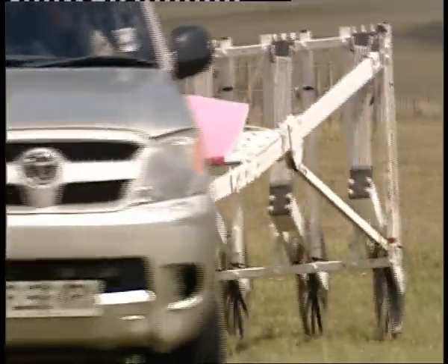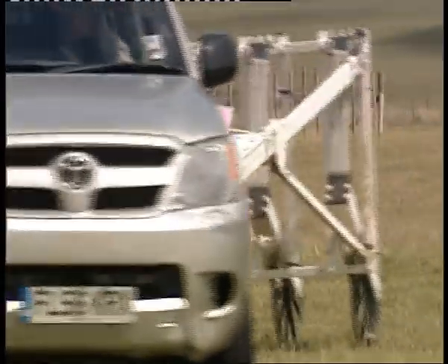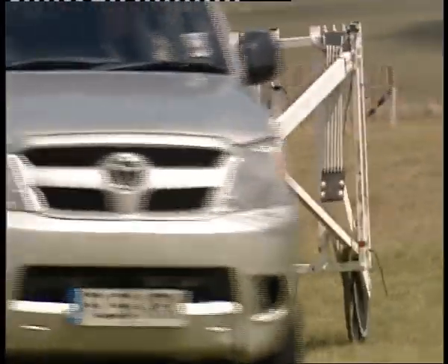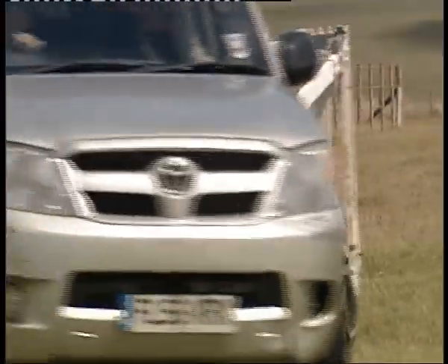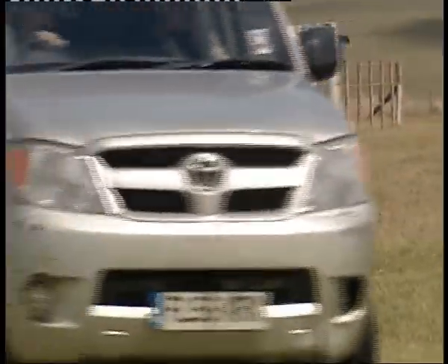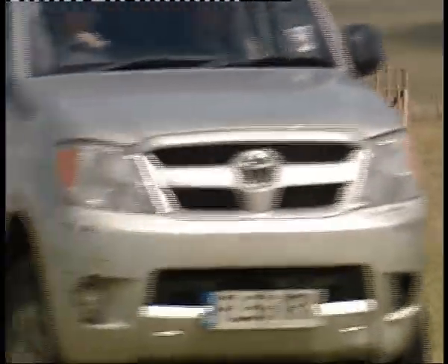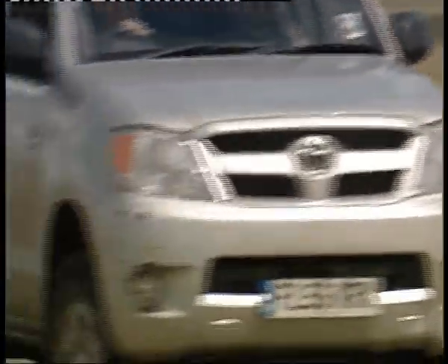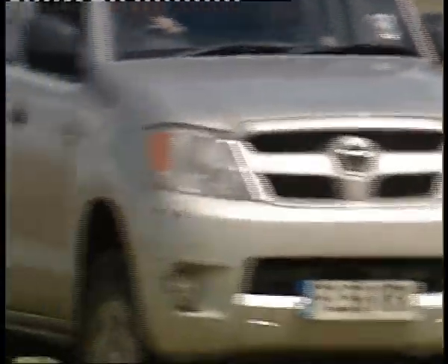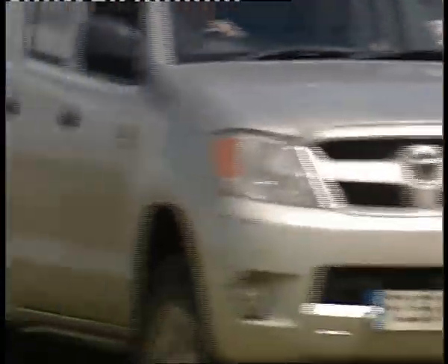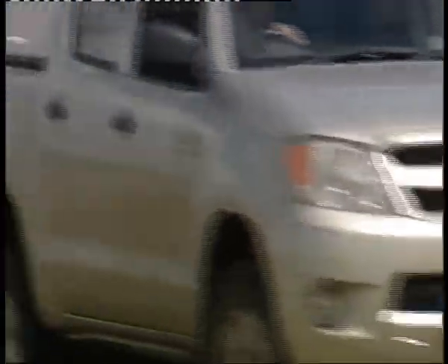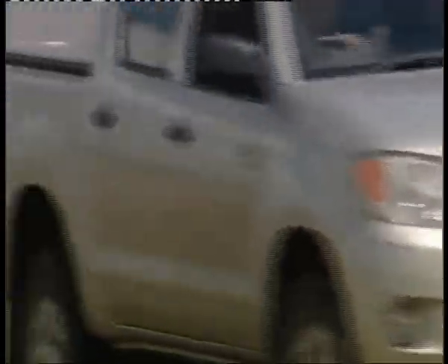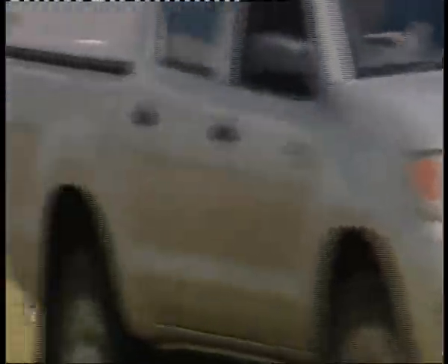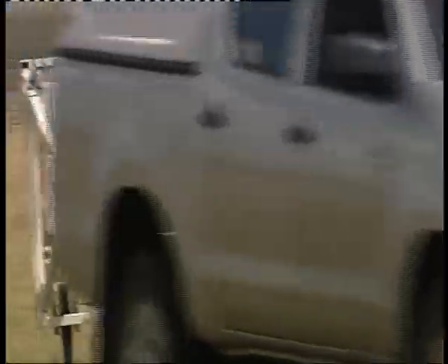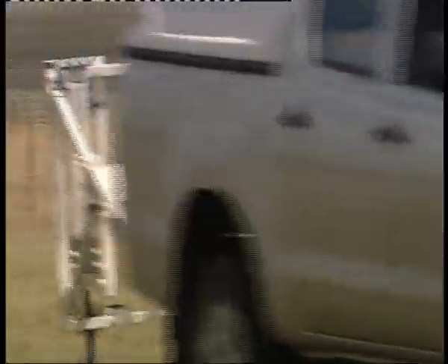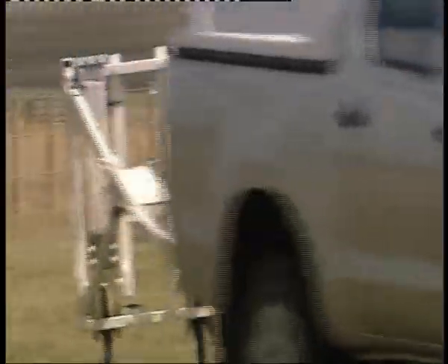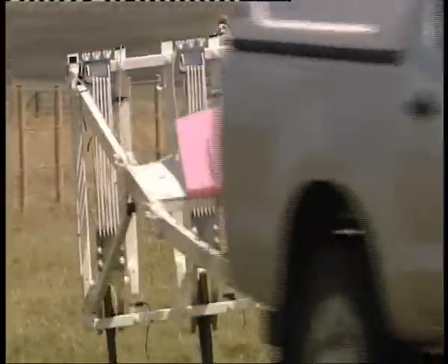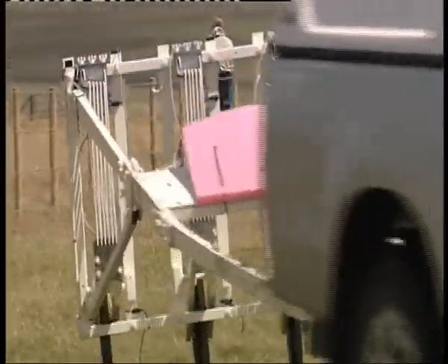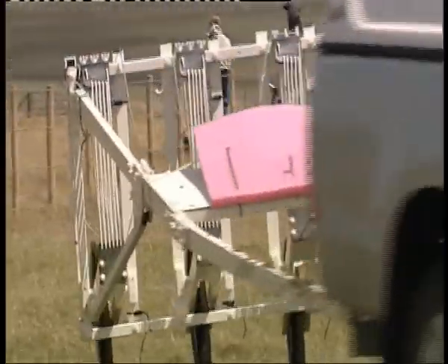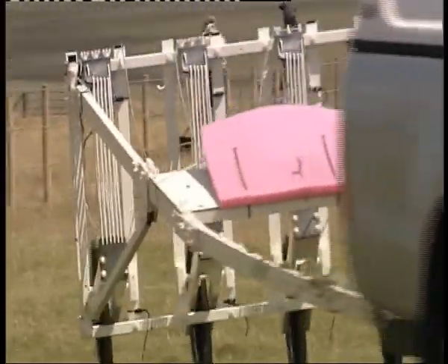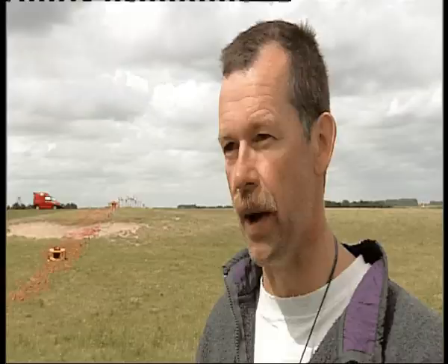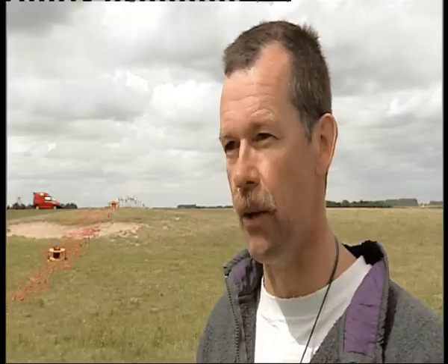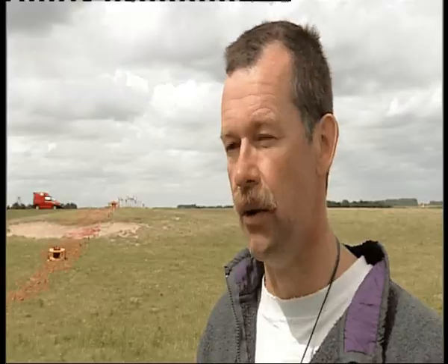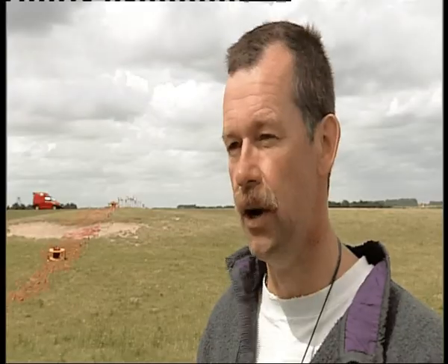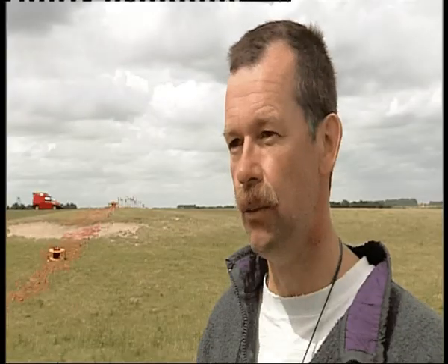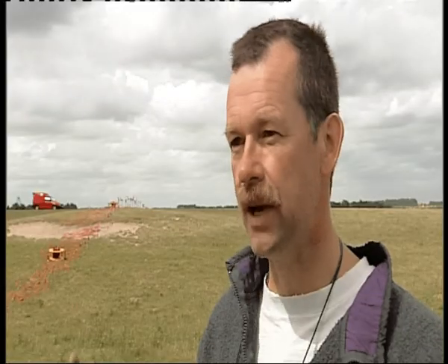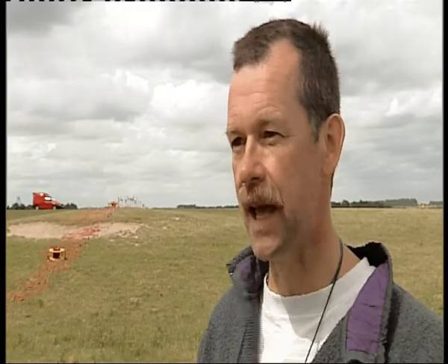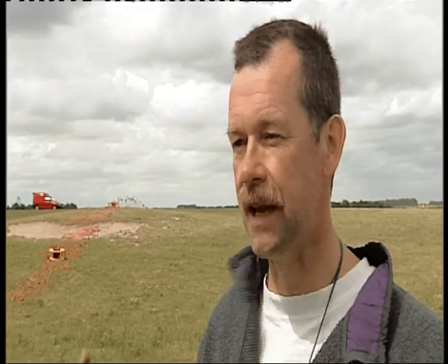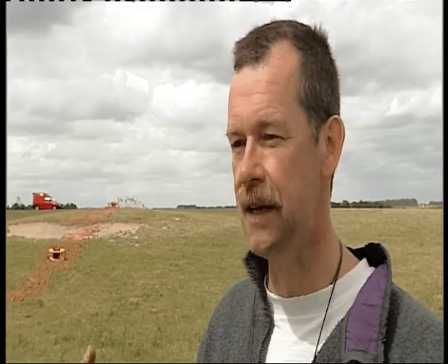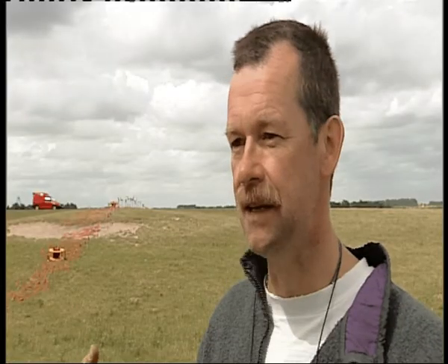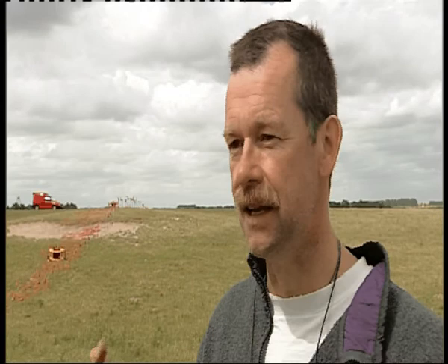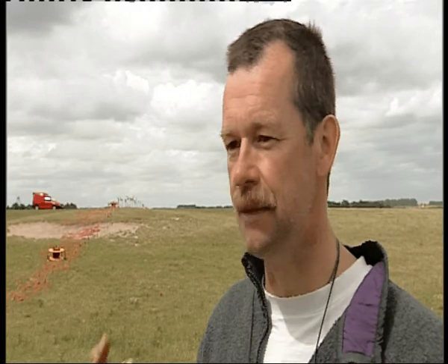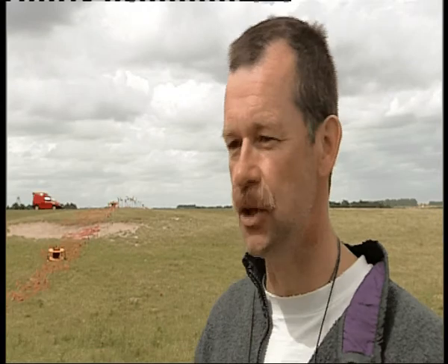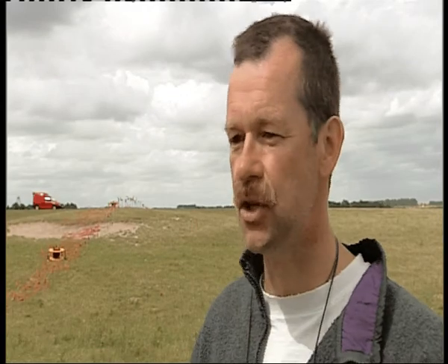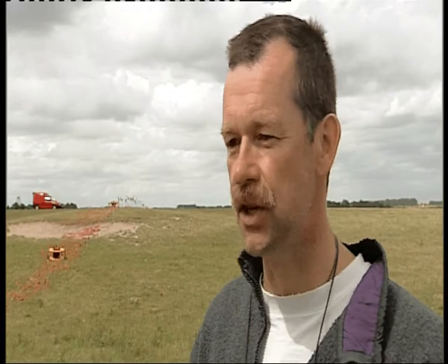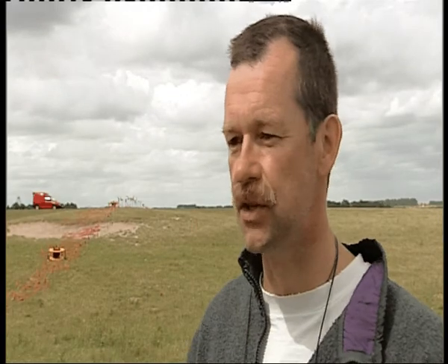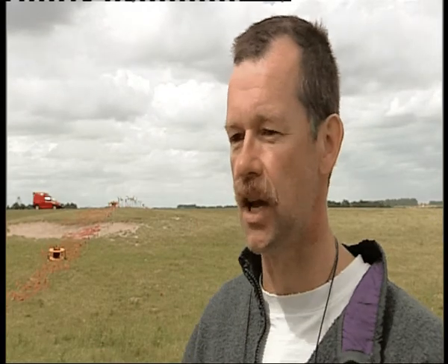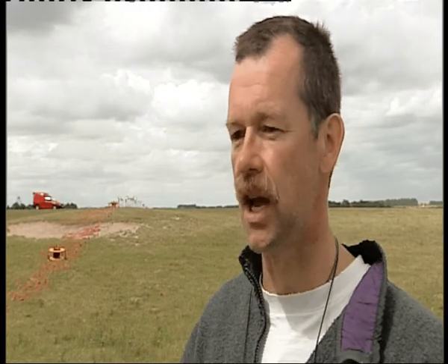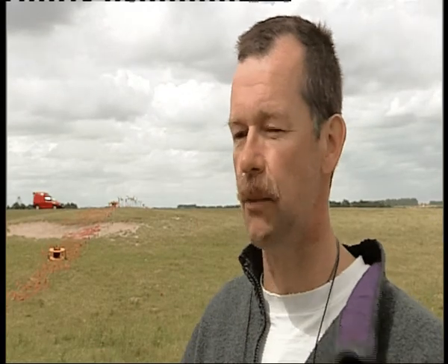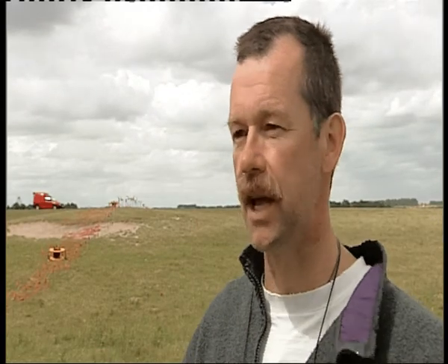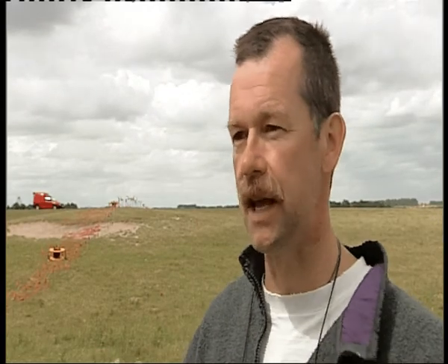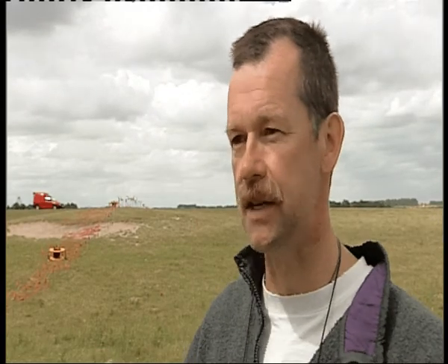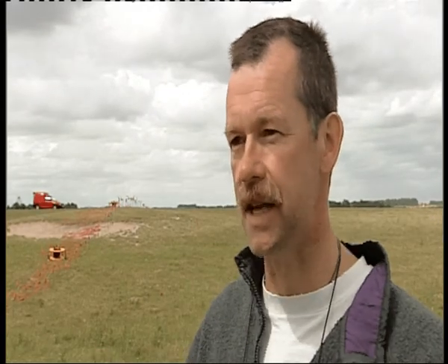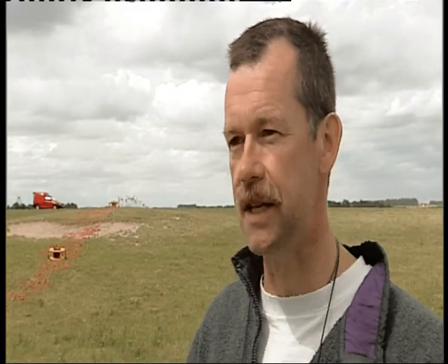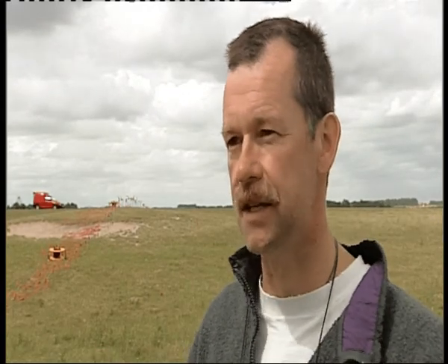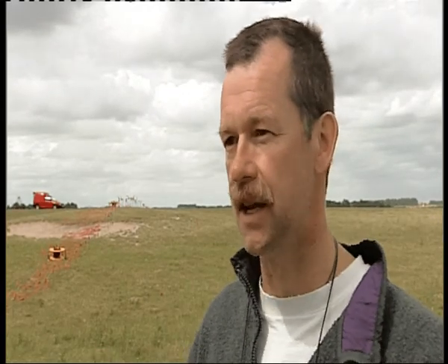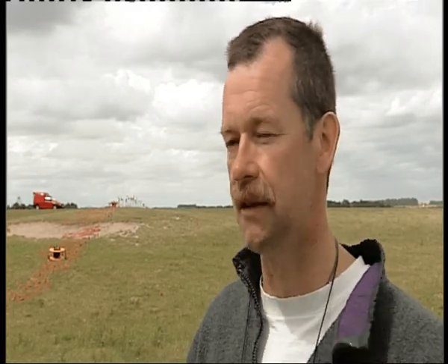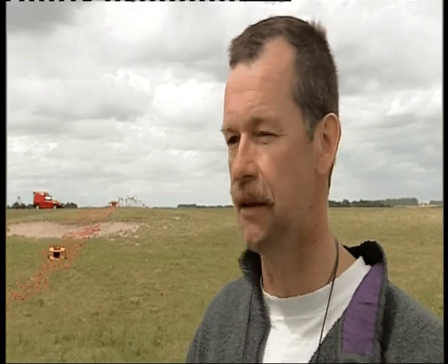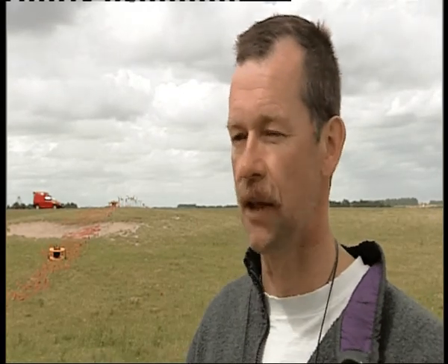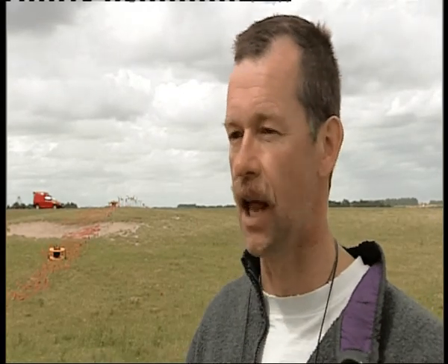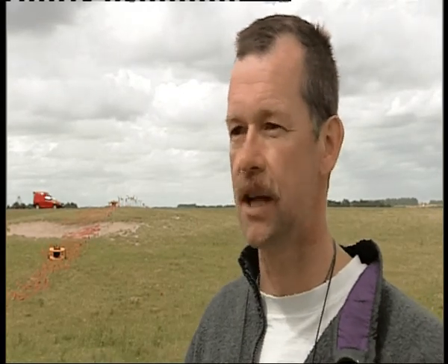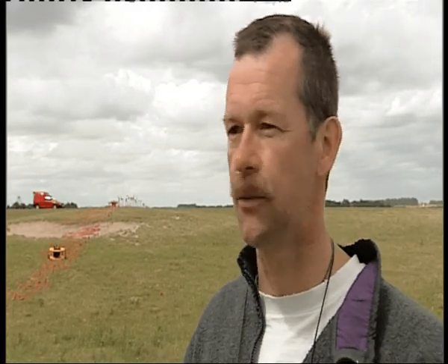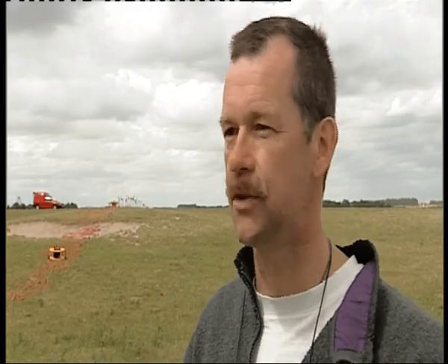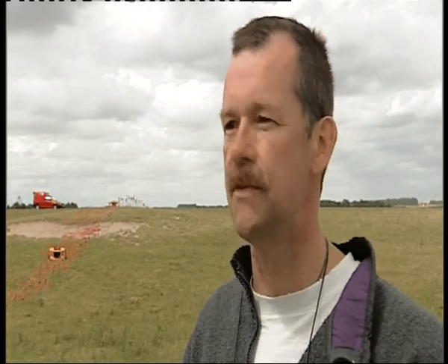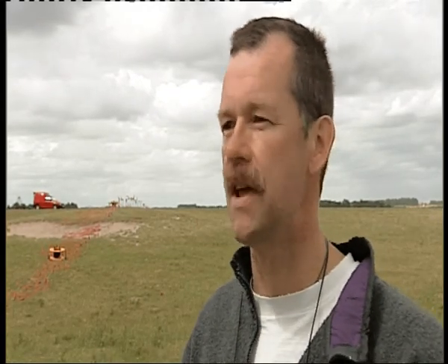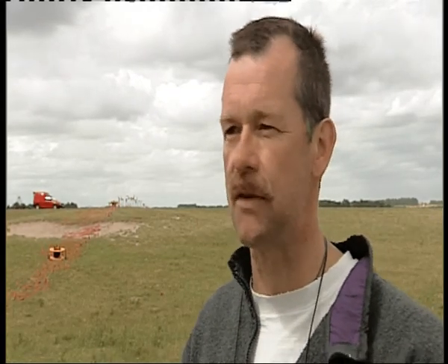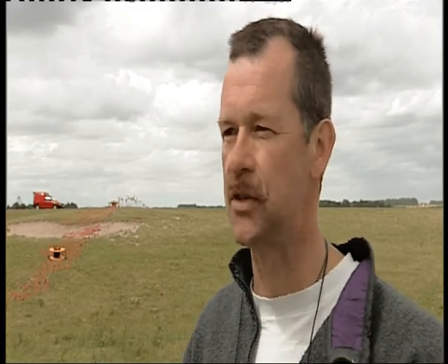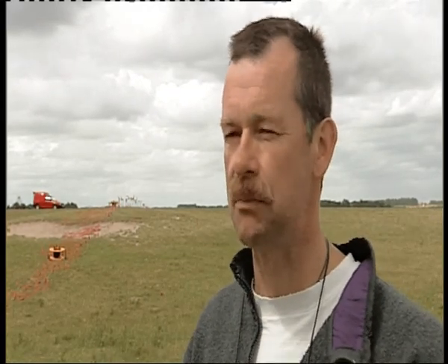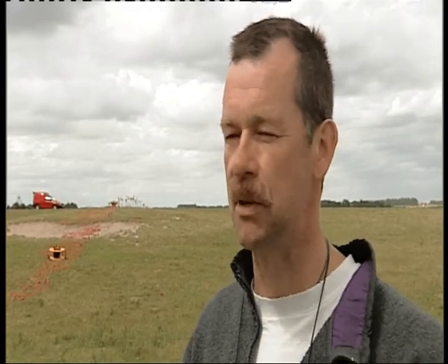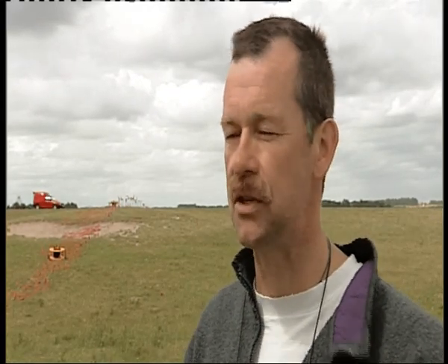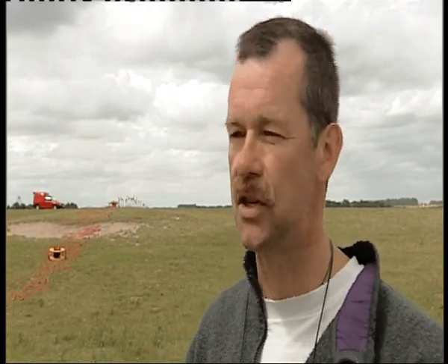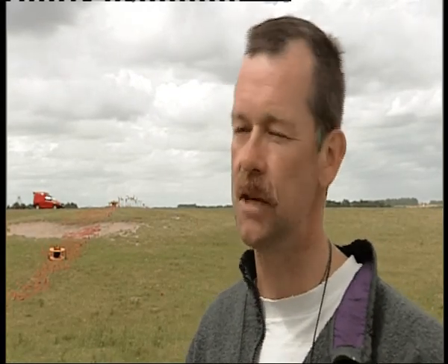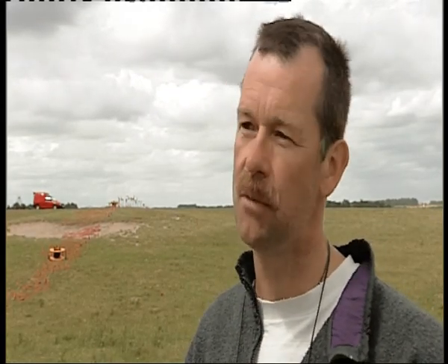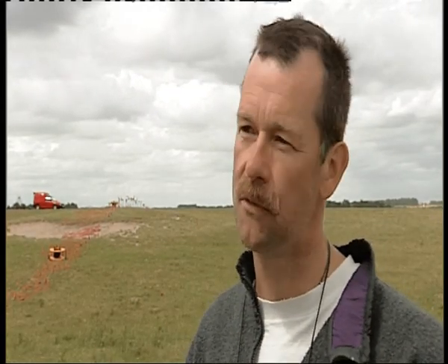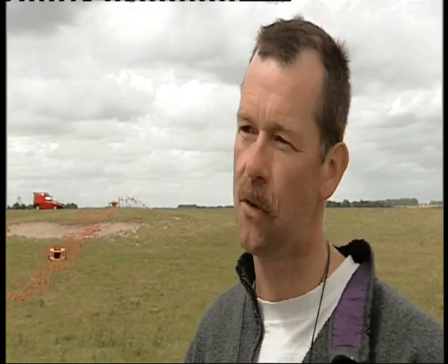Certainly even the places that we've known about, we're getting images and we're getting data the like of which have never been seen before.